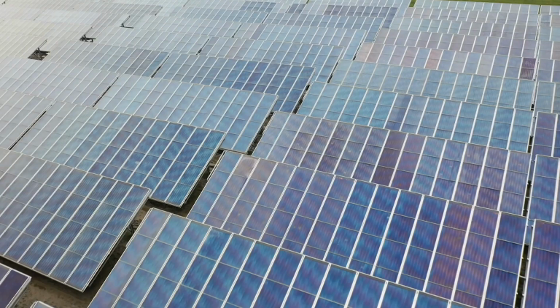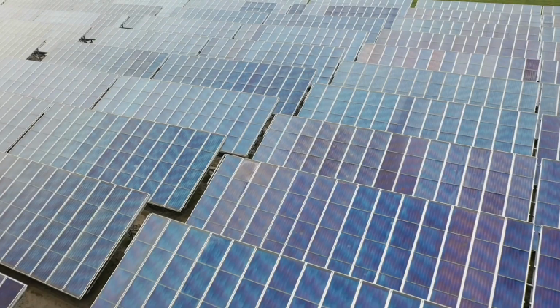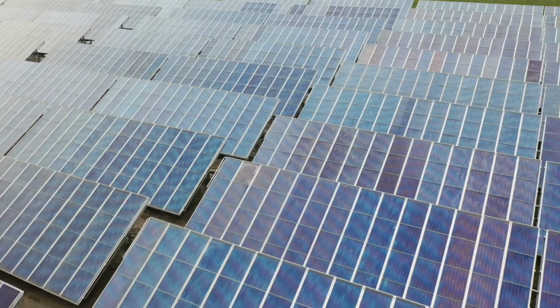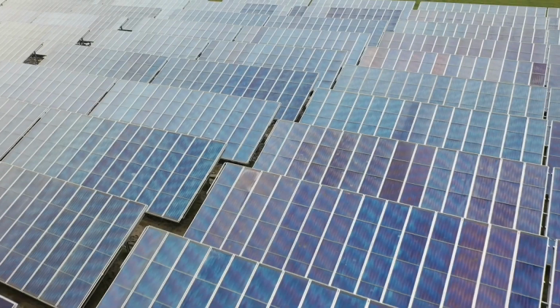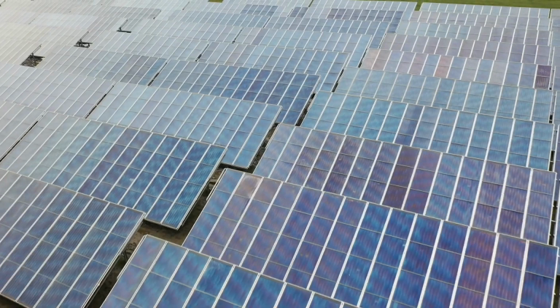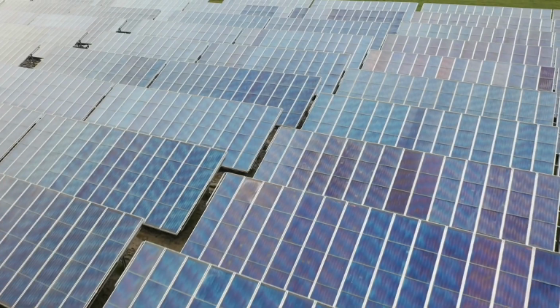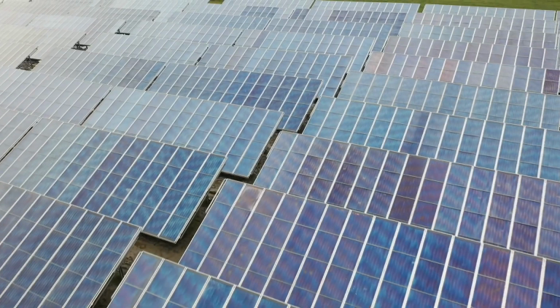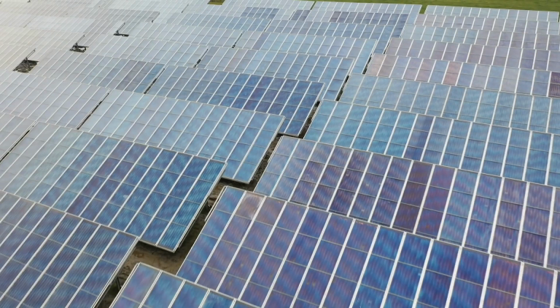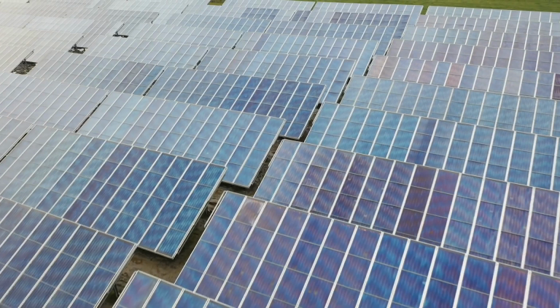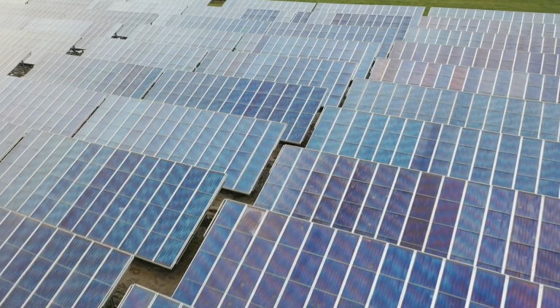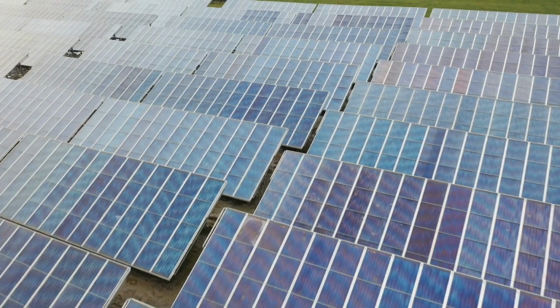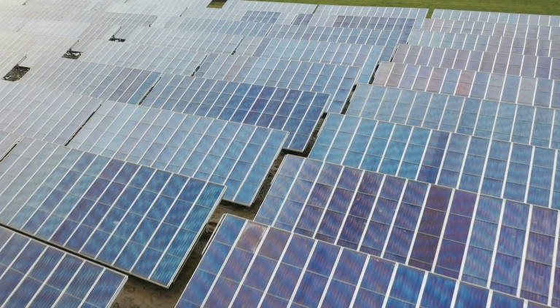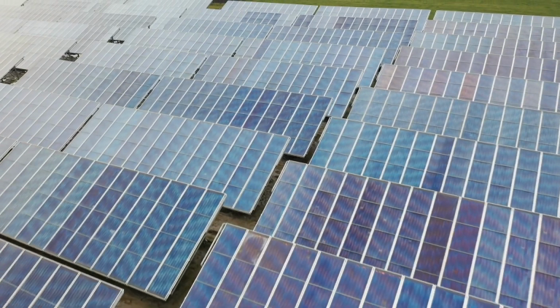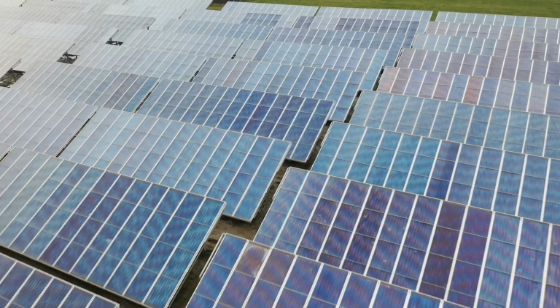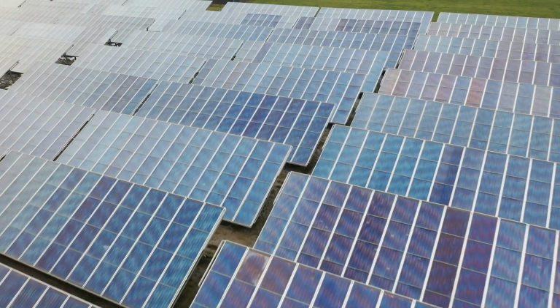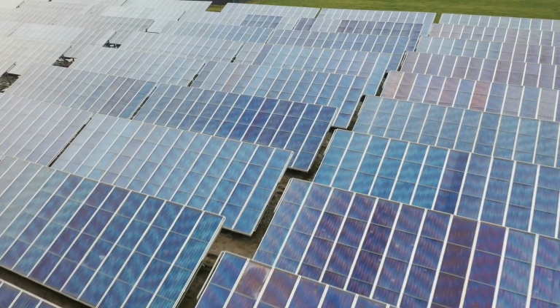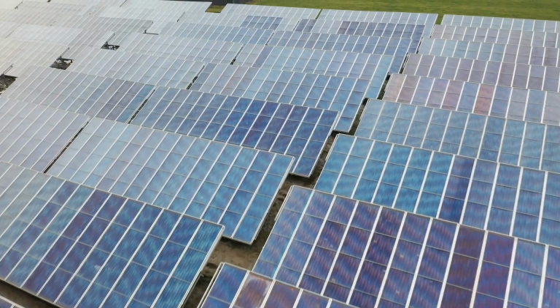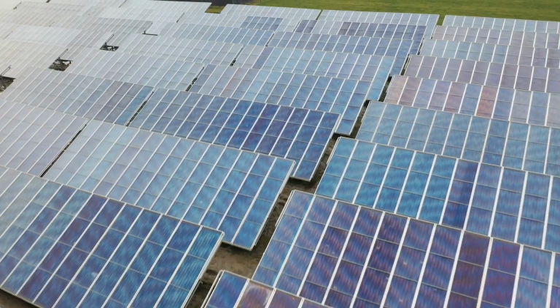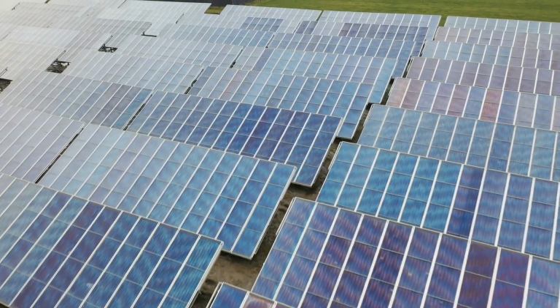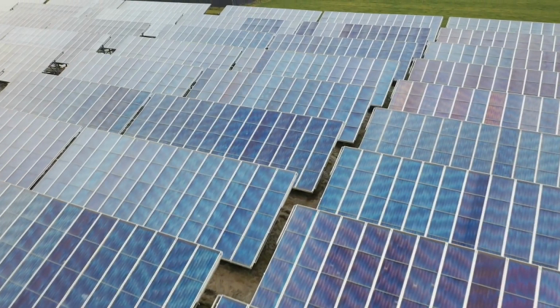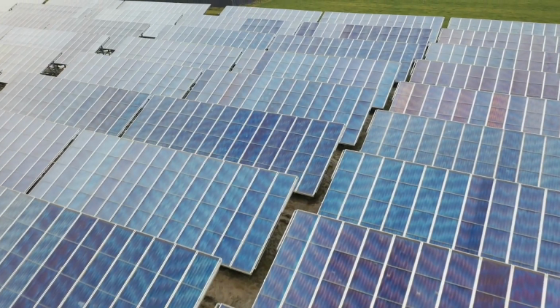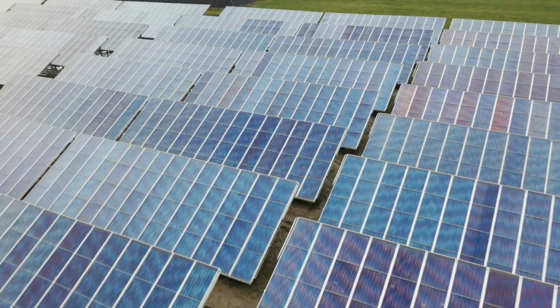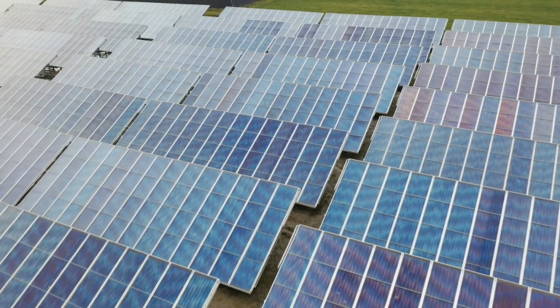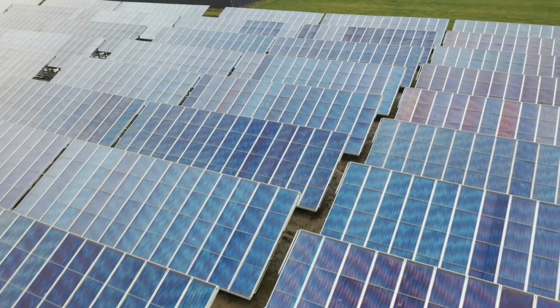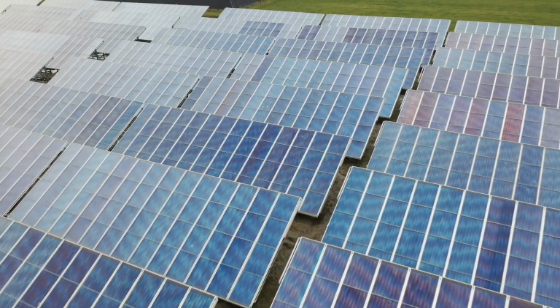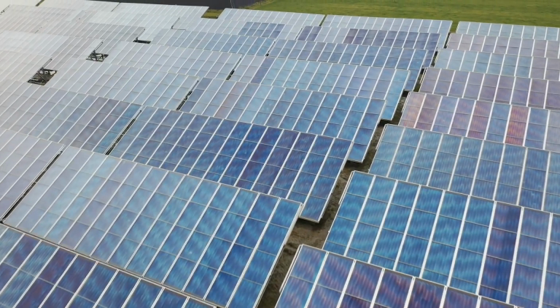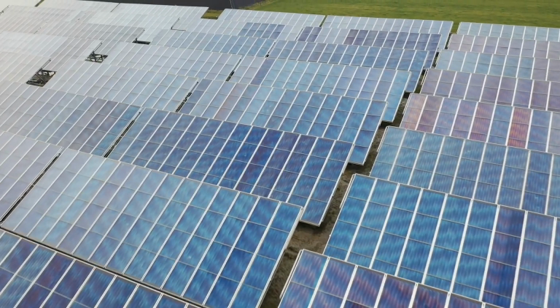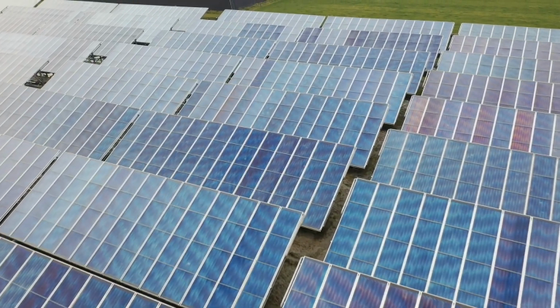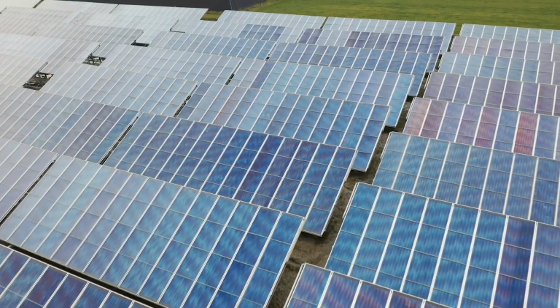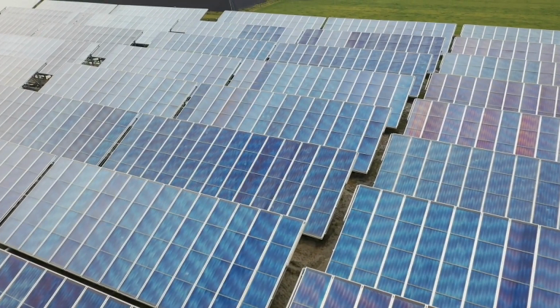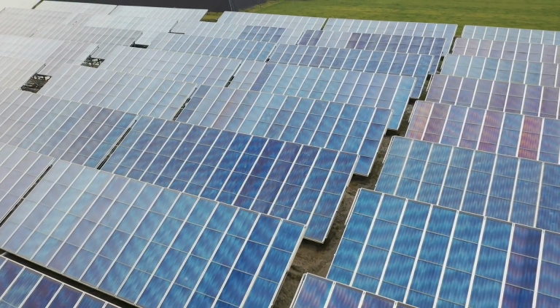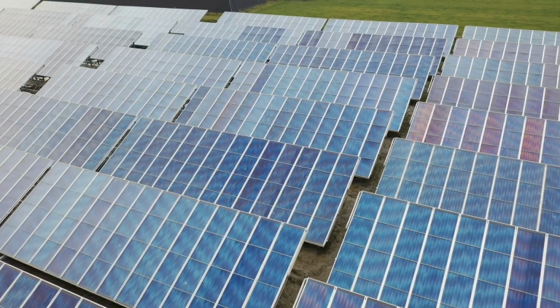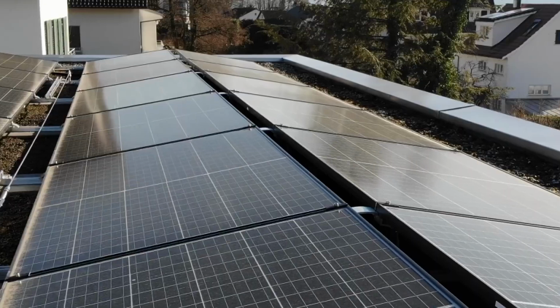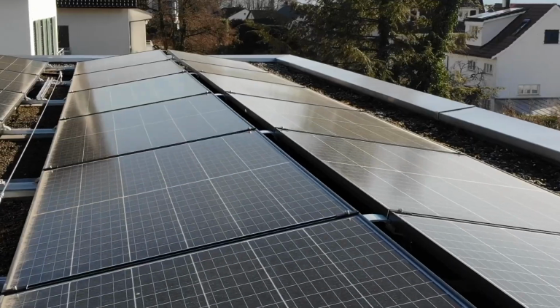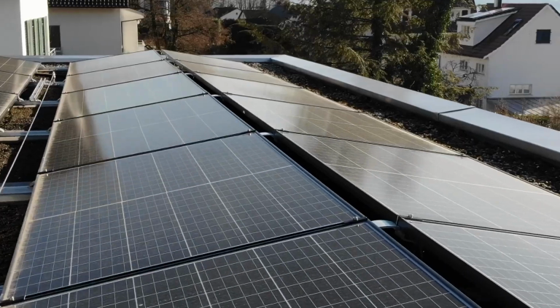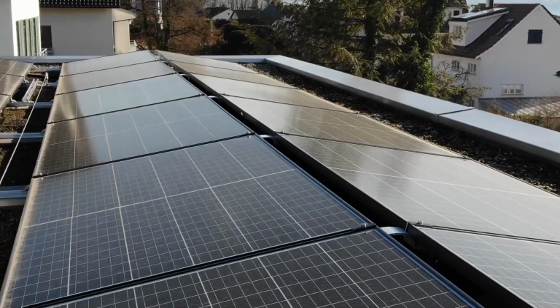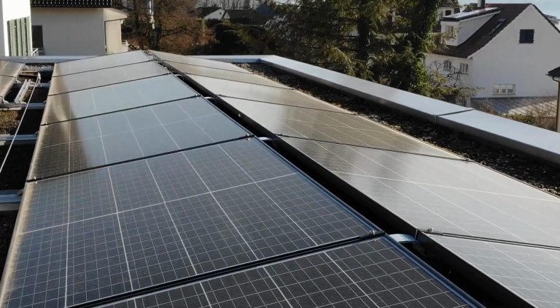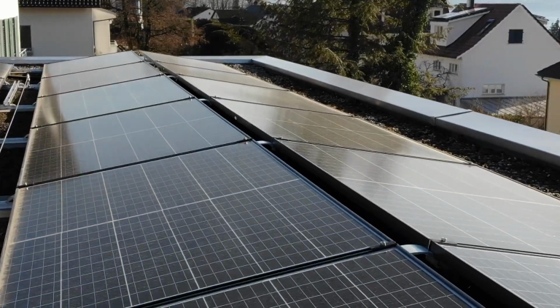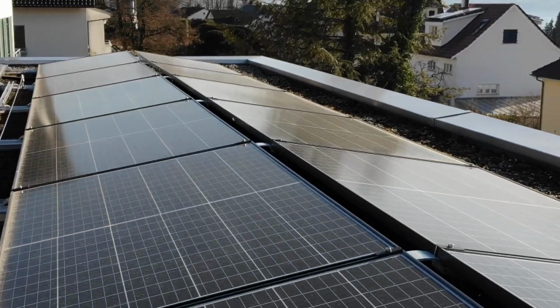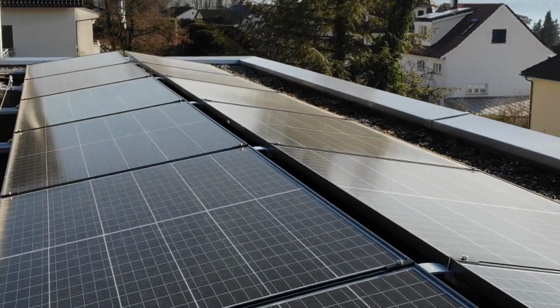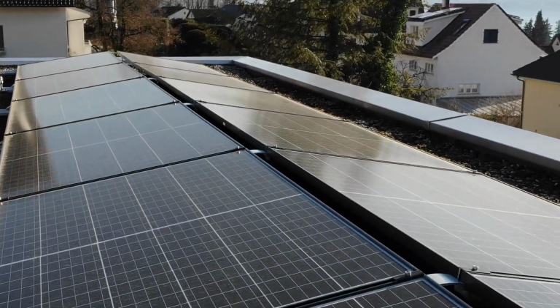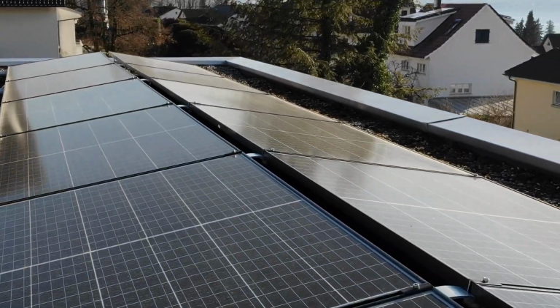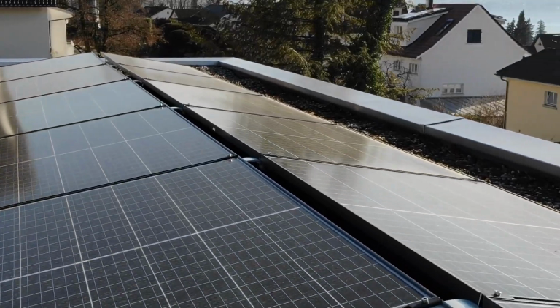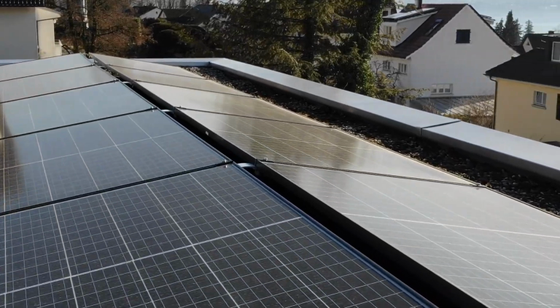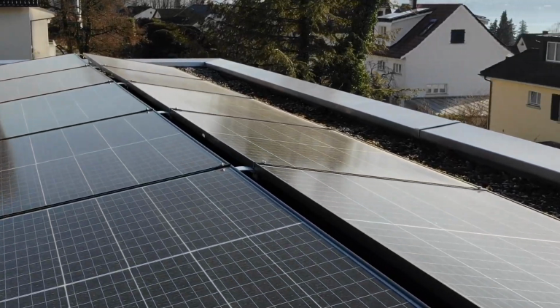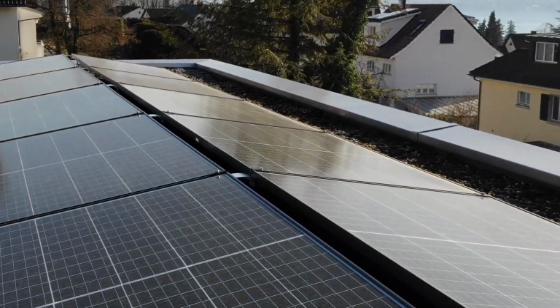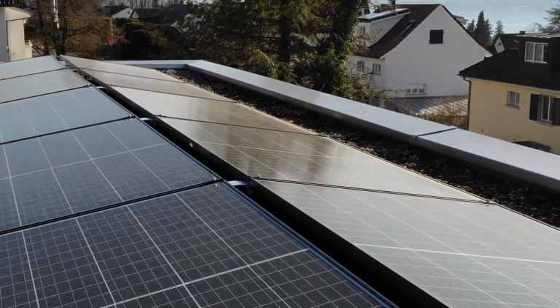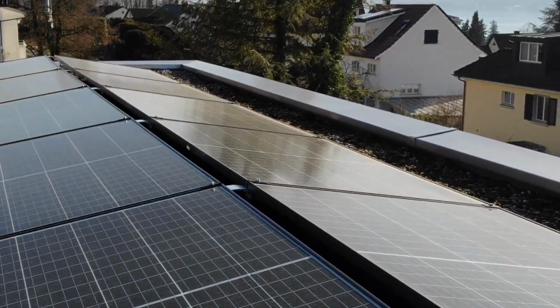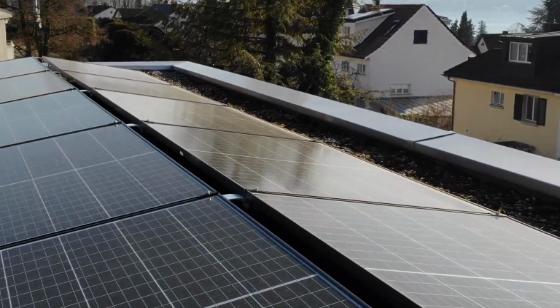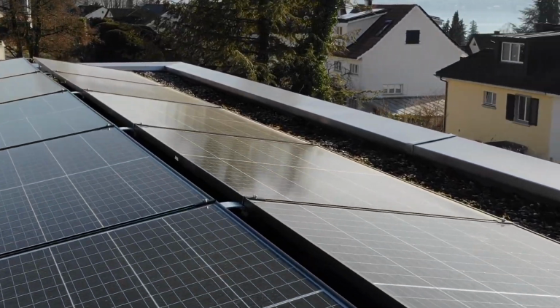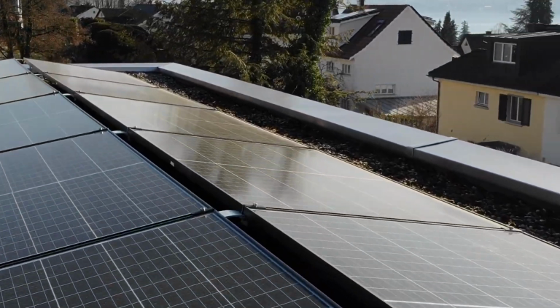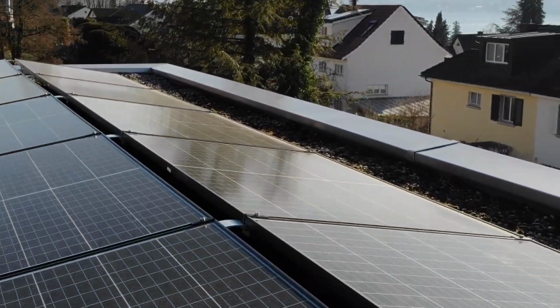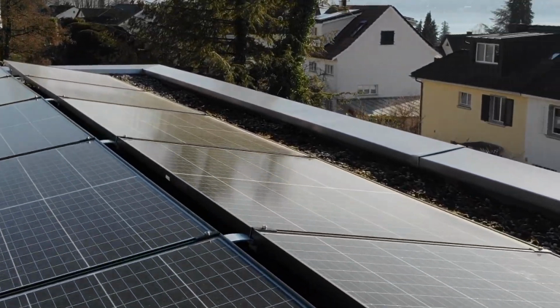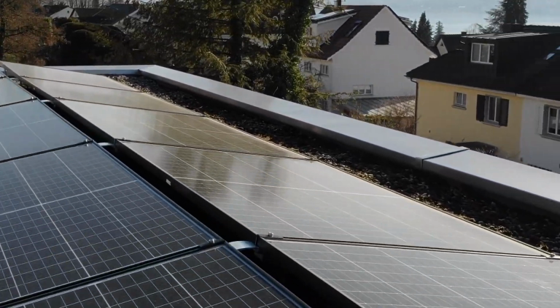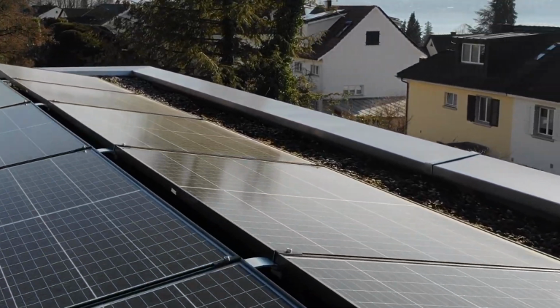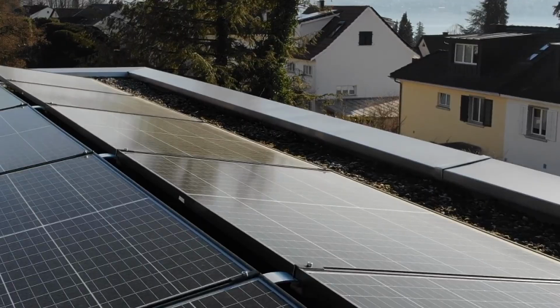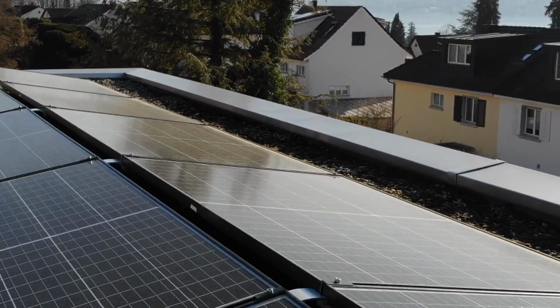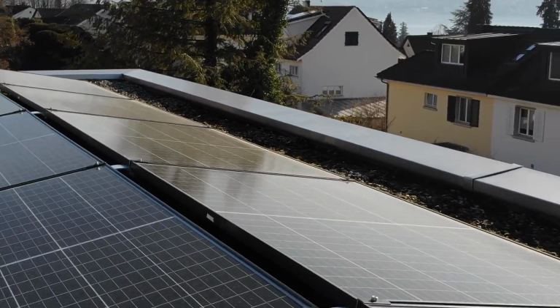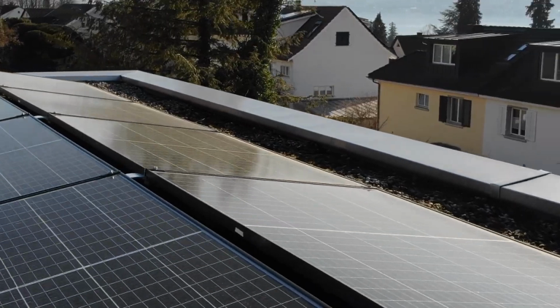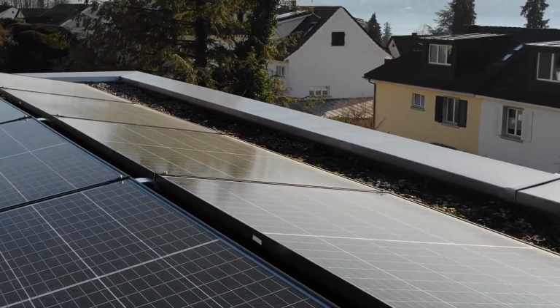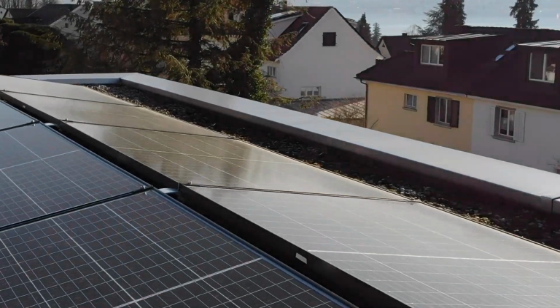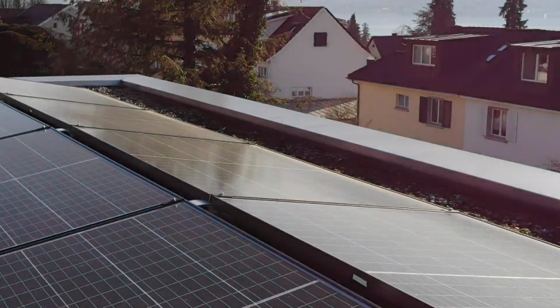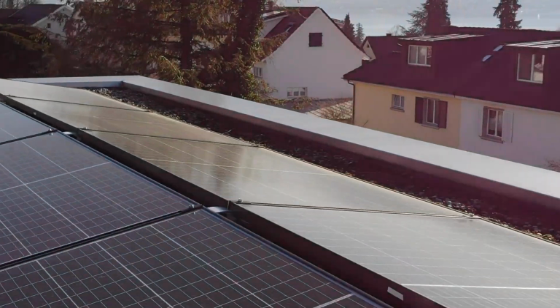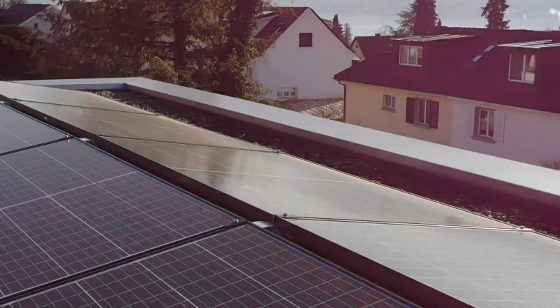Solar power is generated by the sun's energy. Solar panels capture the sun's rays and convert them into electricity.